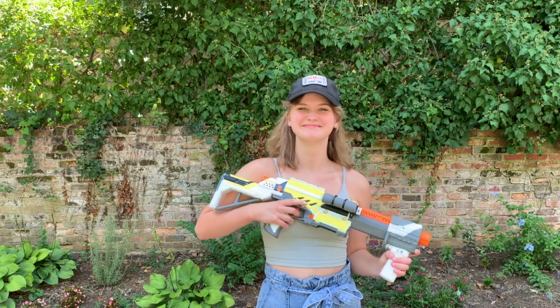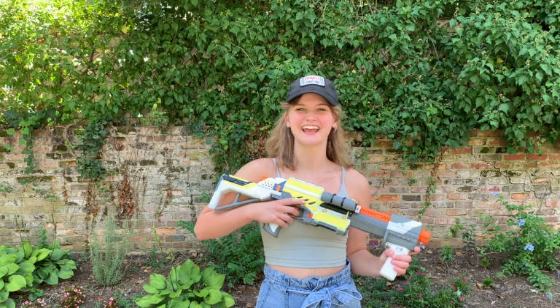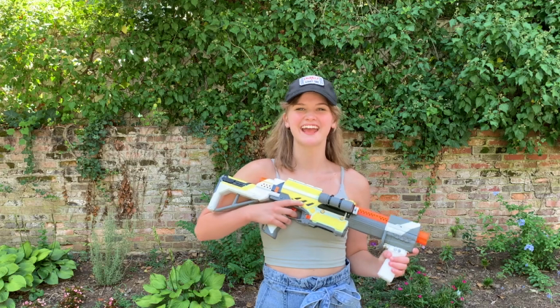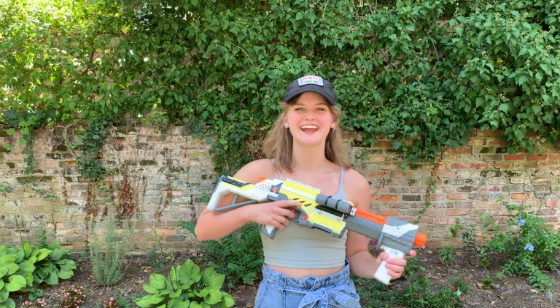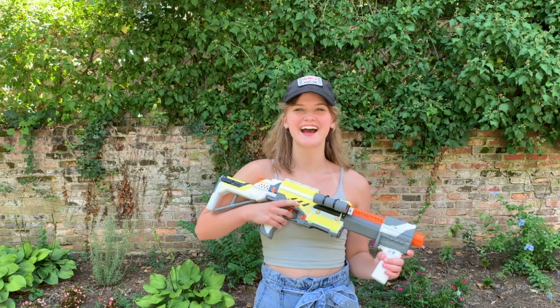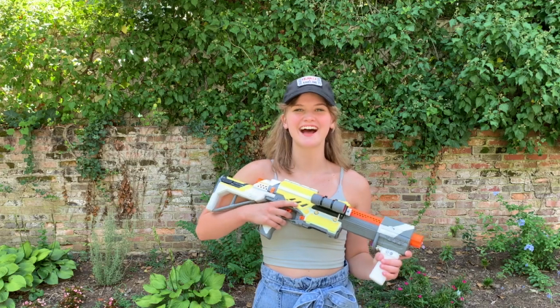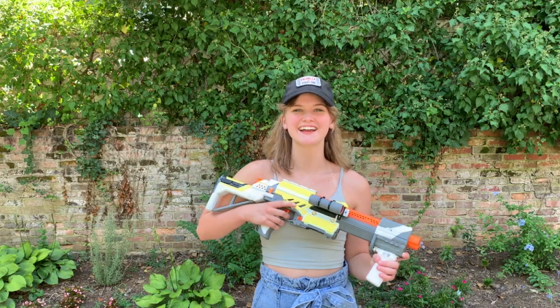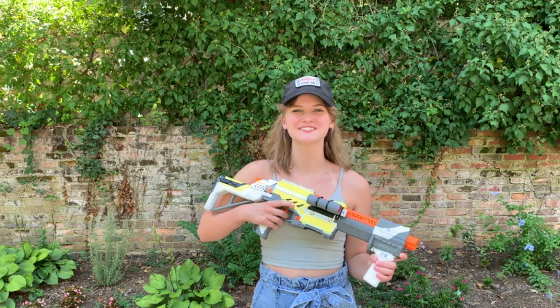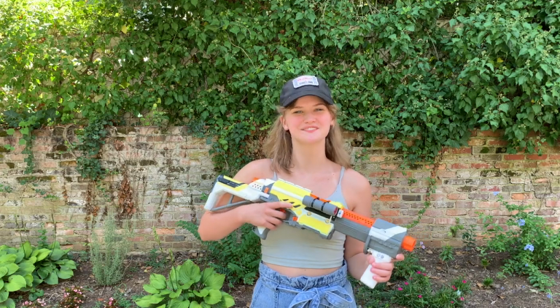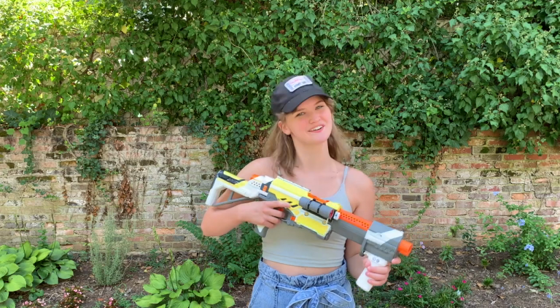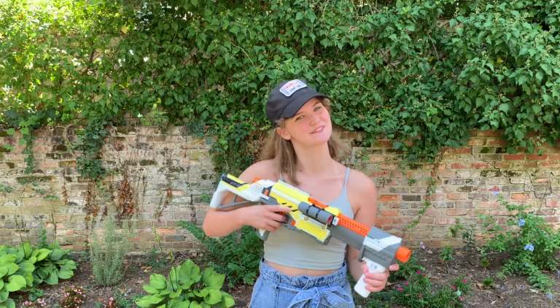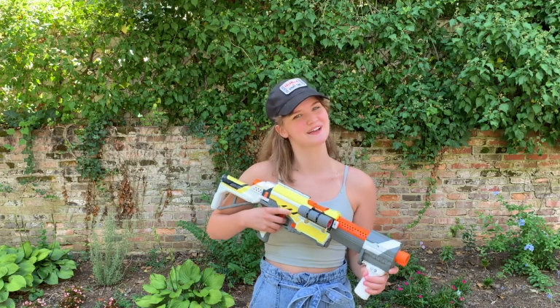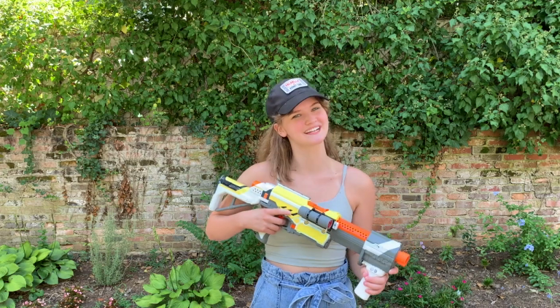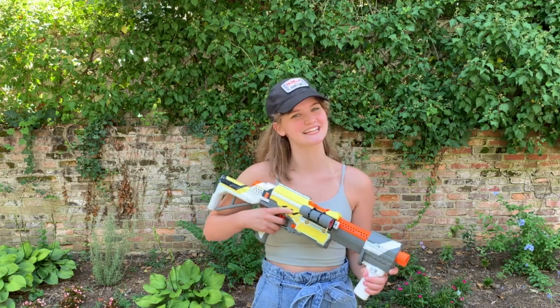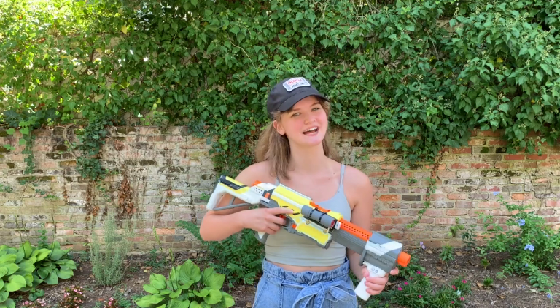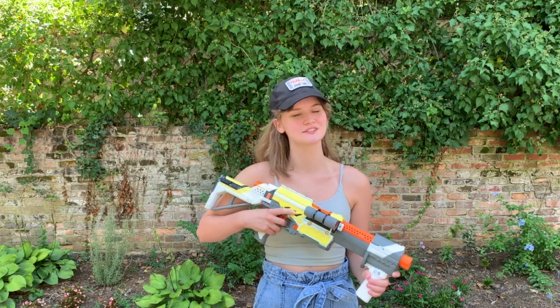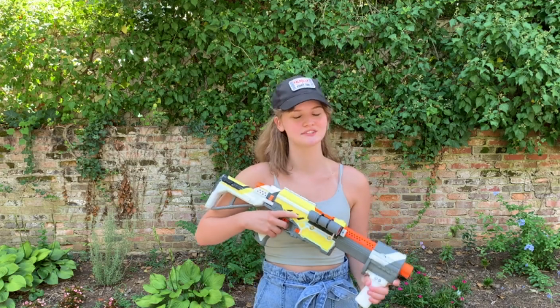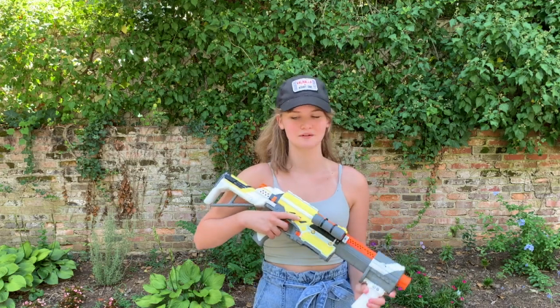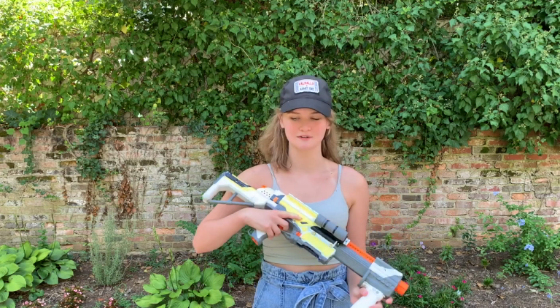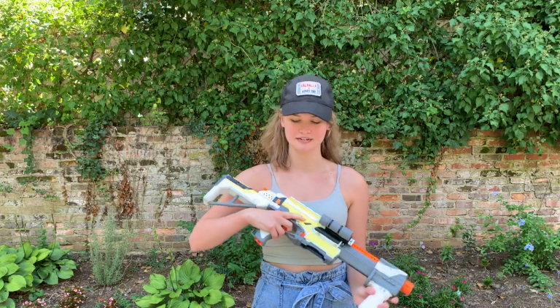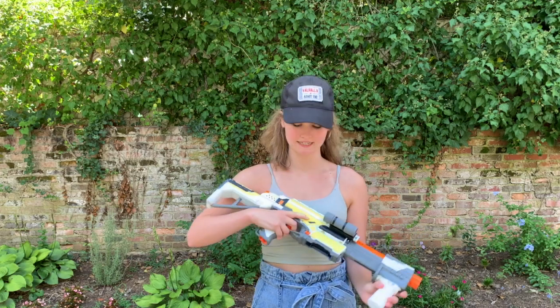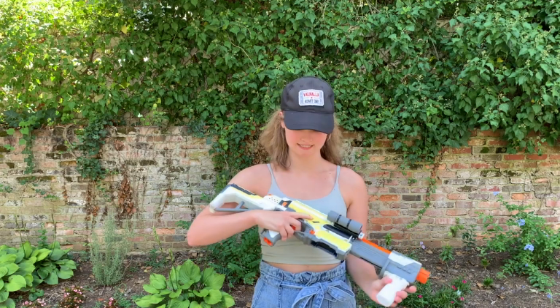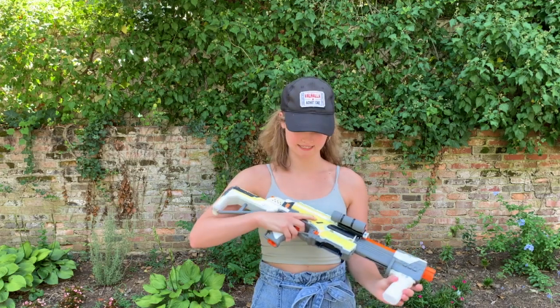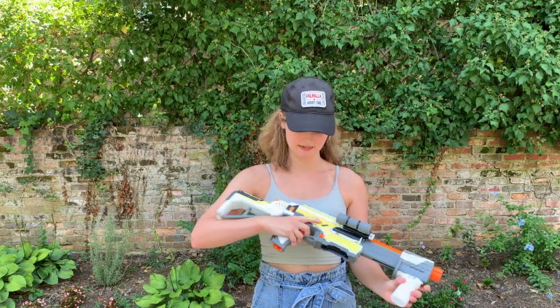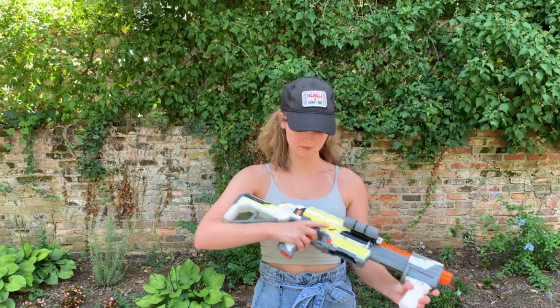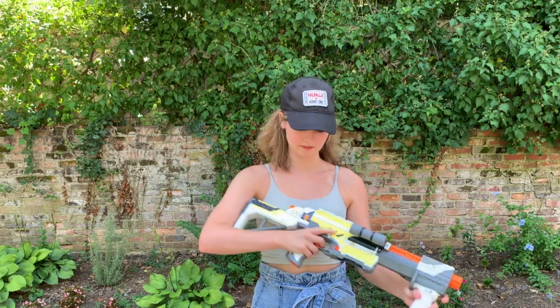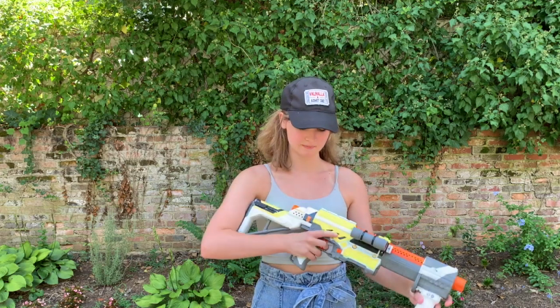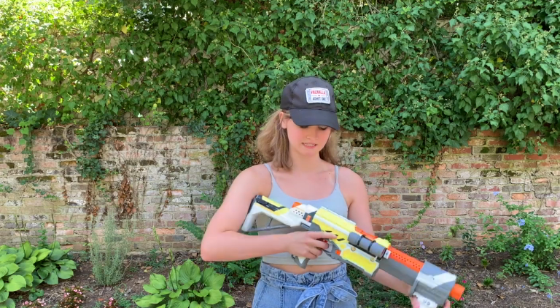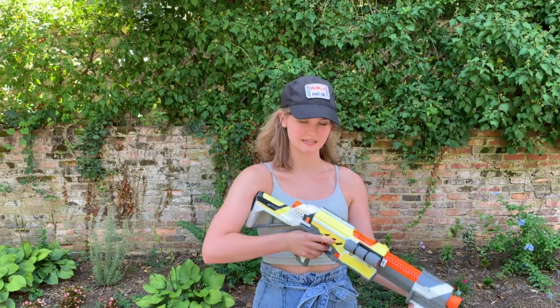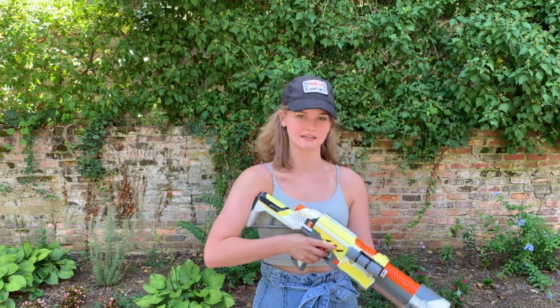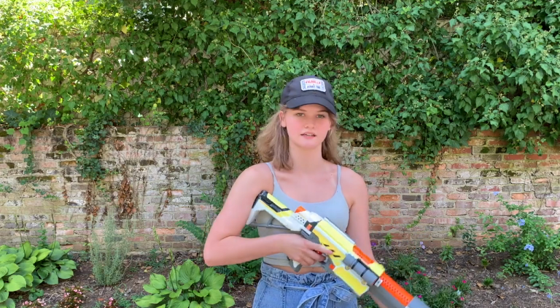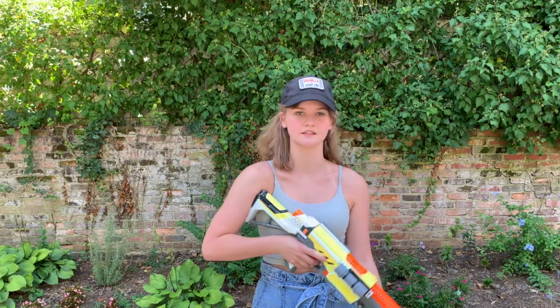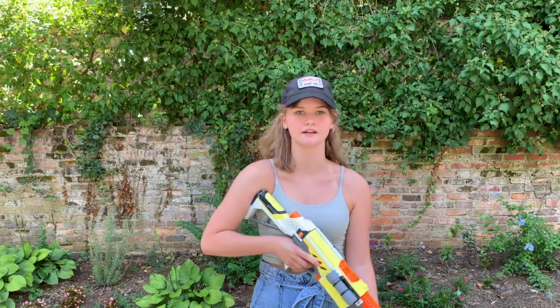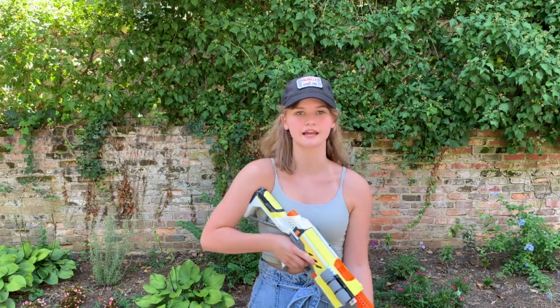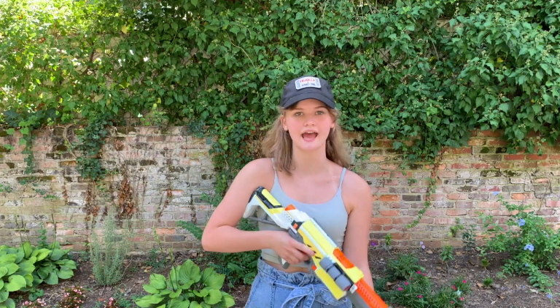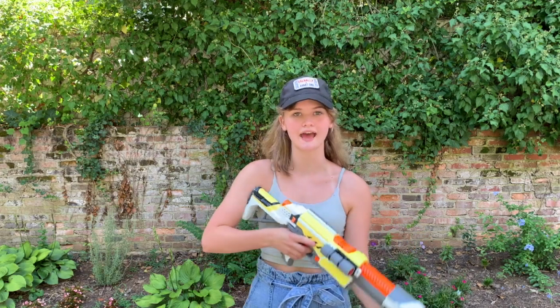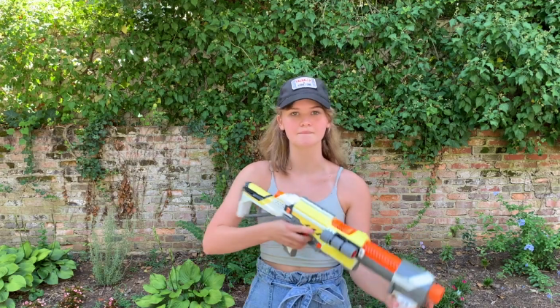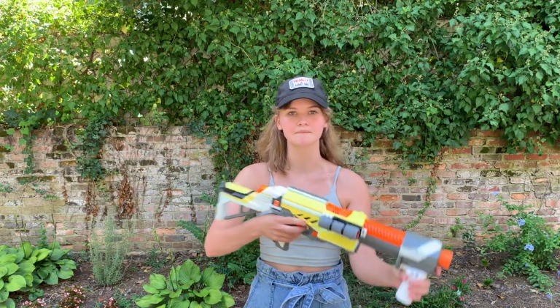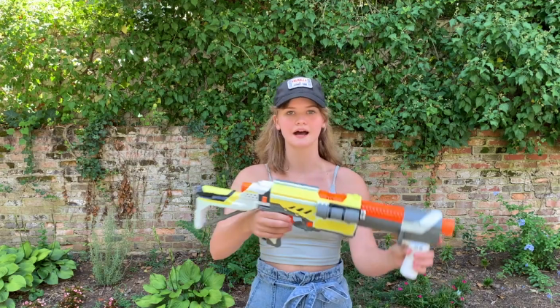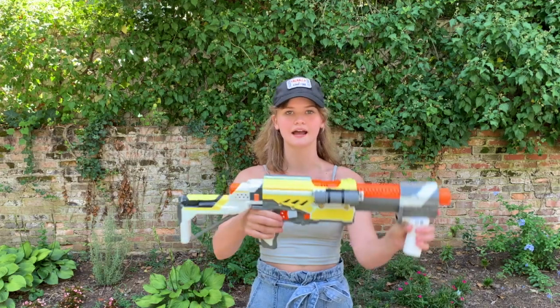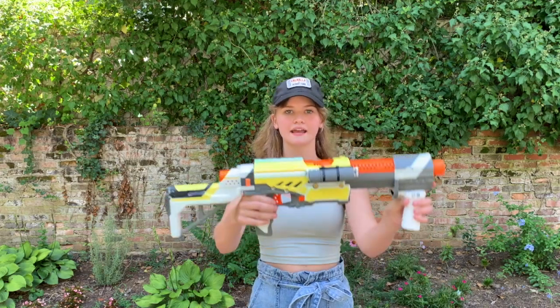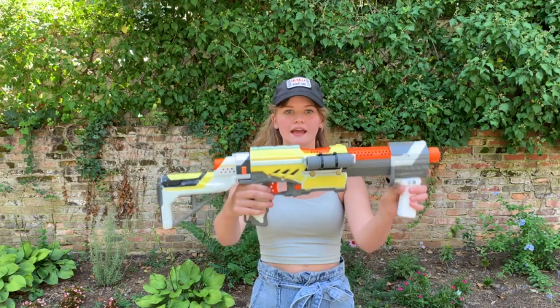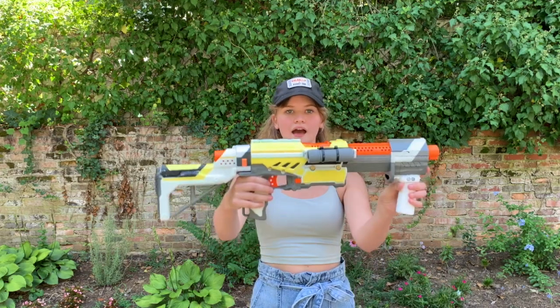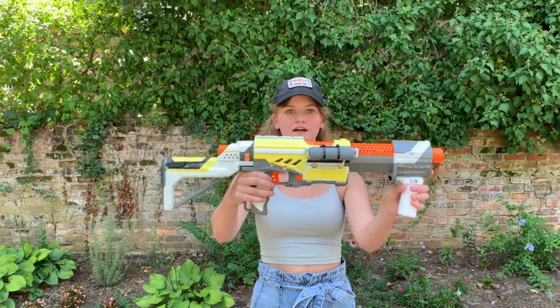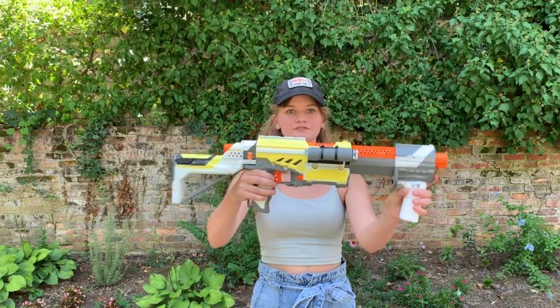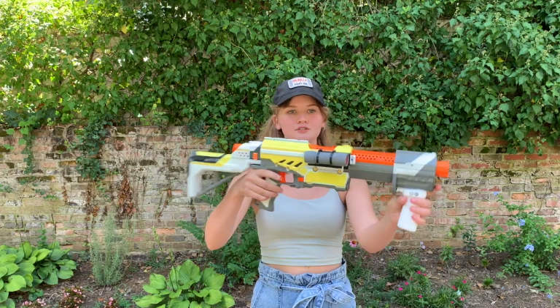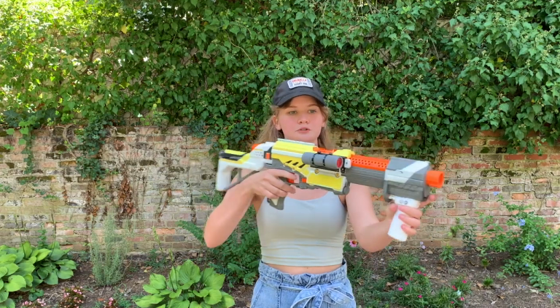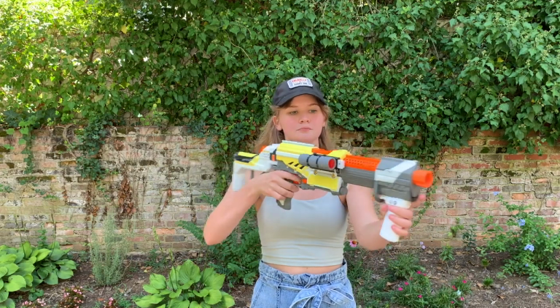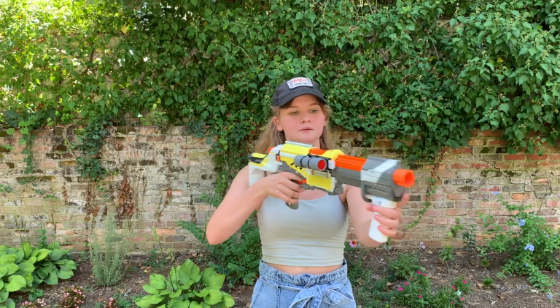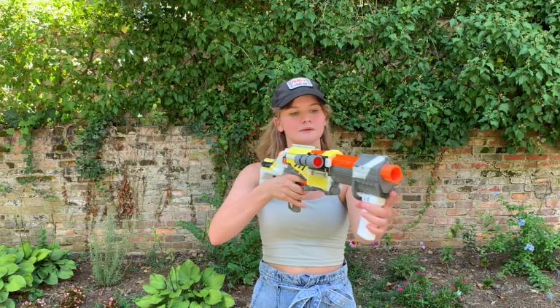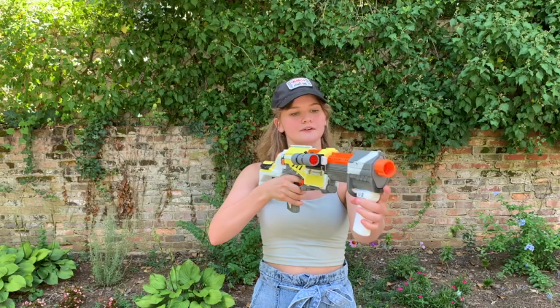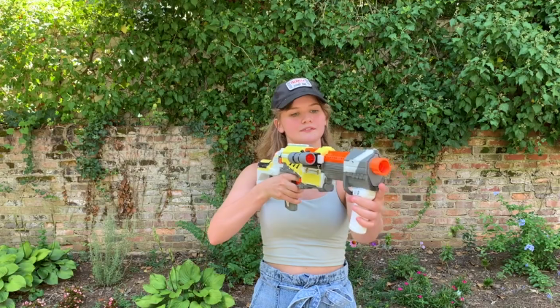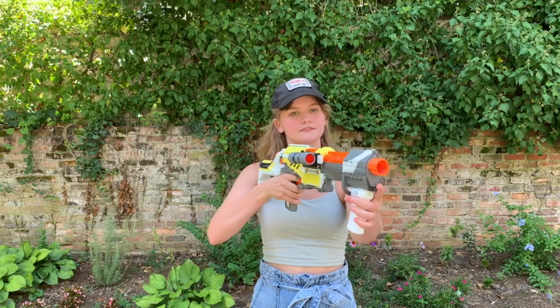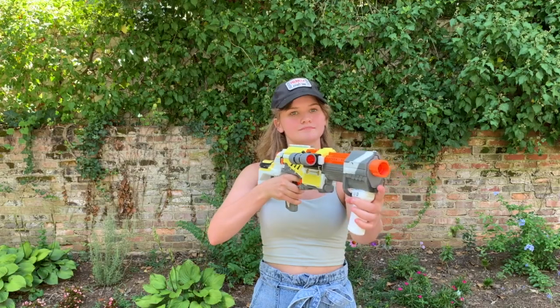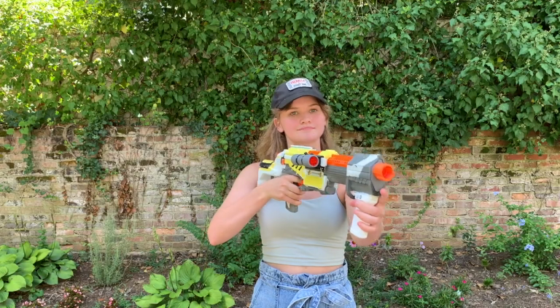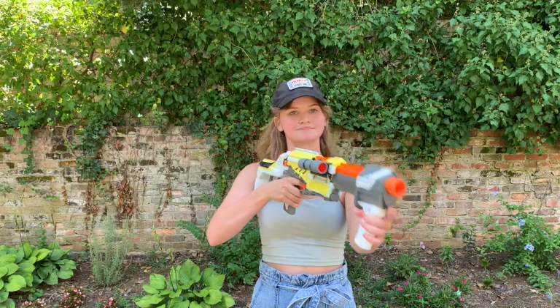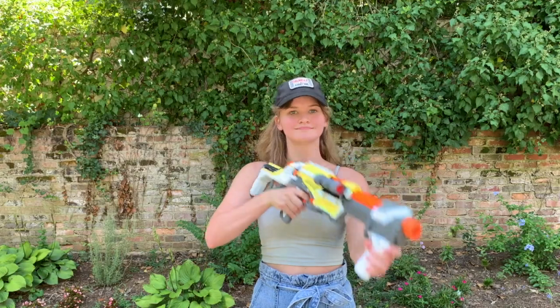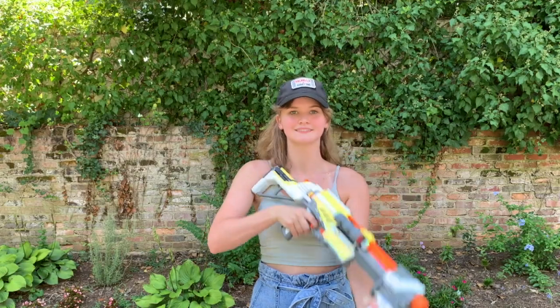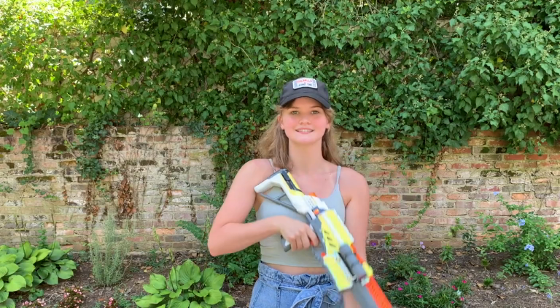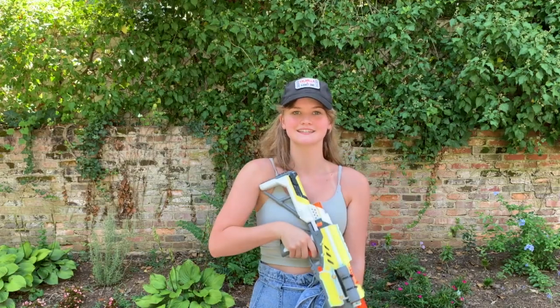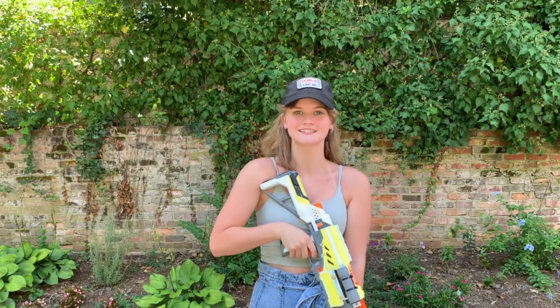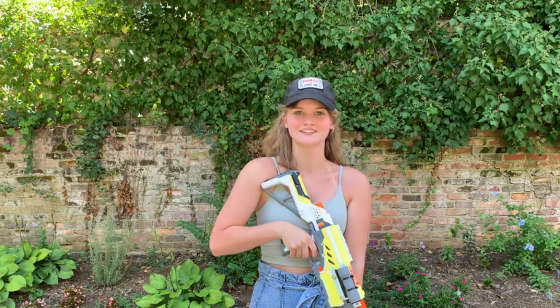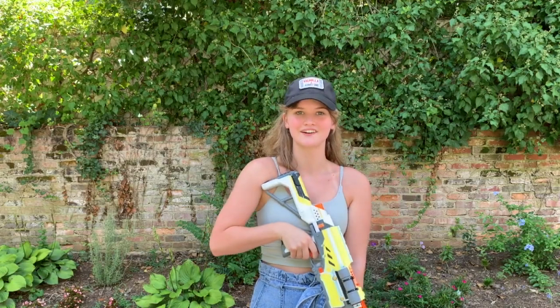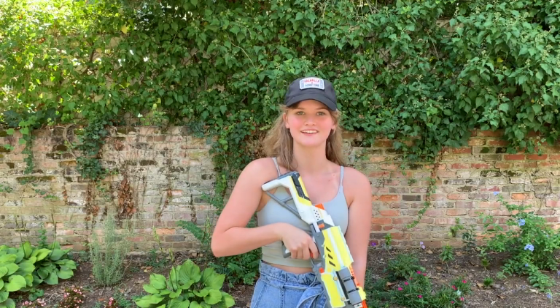Hey guys, welcome back to Hound's Armory, and today we're going to be taking a look at my Alpha Trooper build. Let's get started.